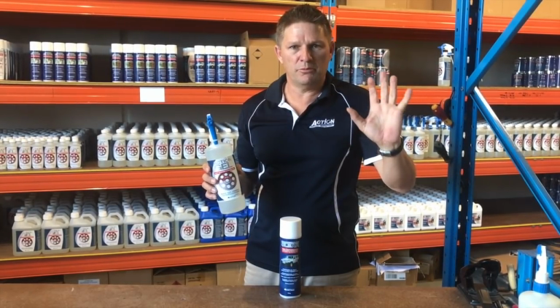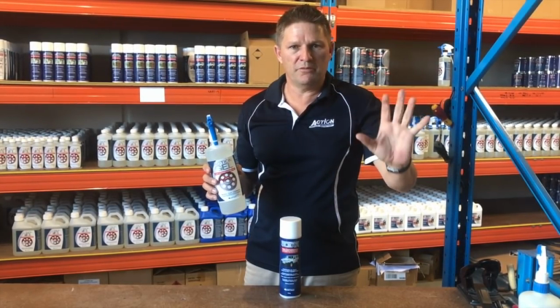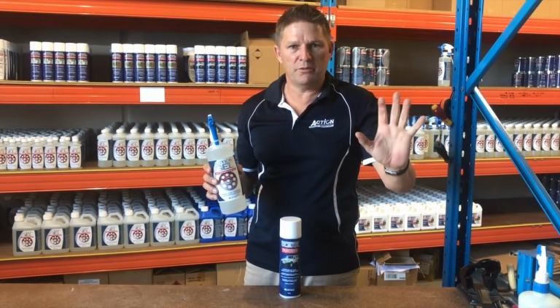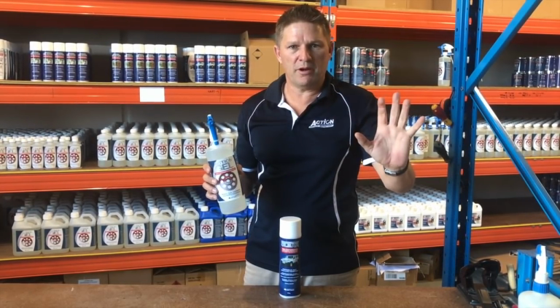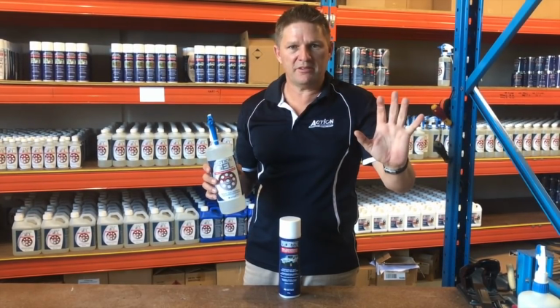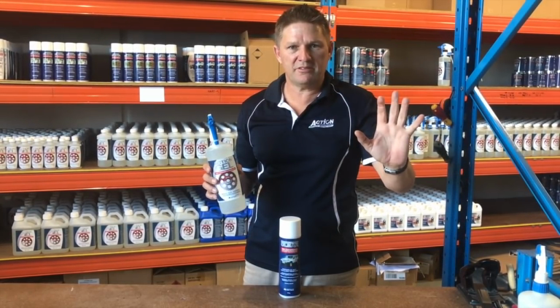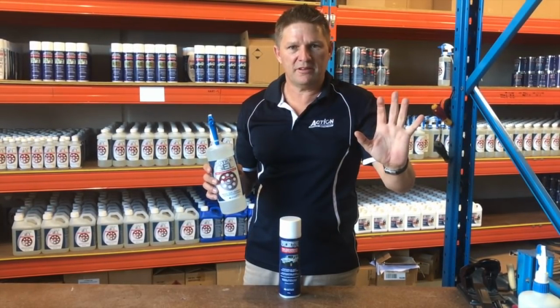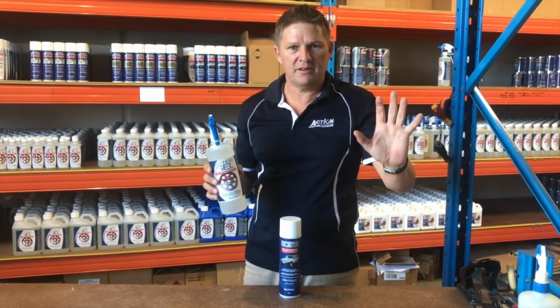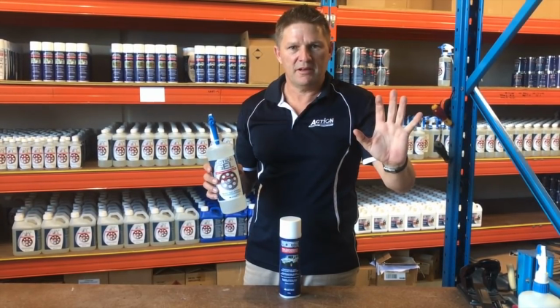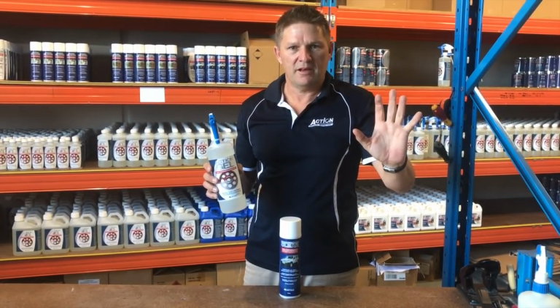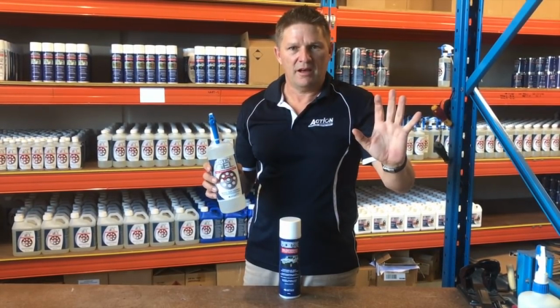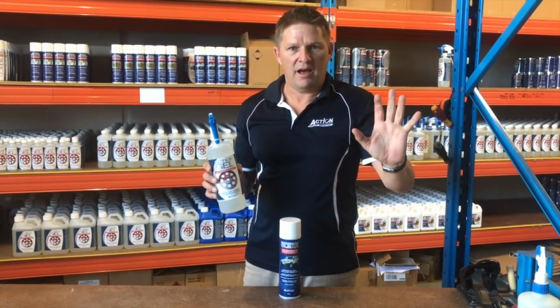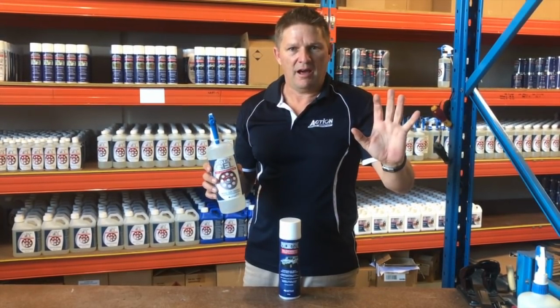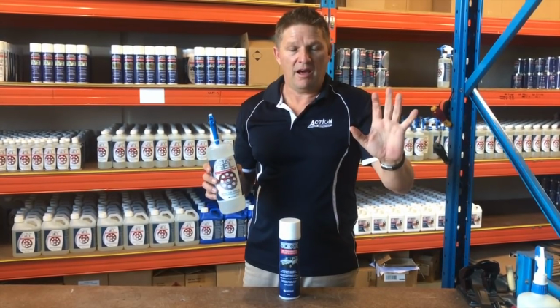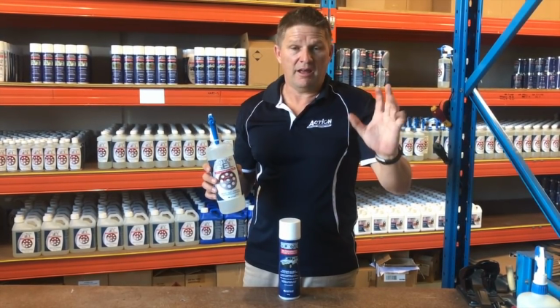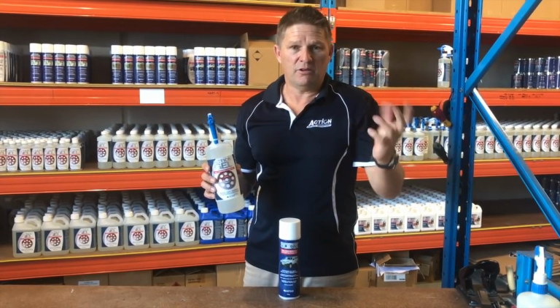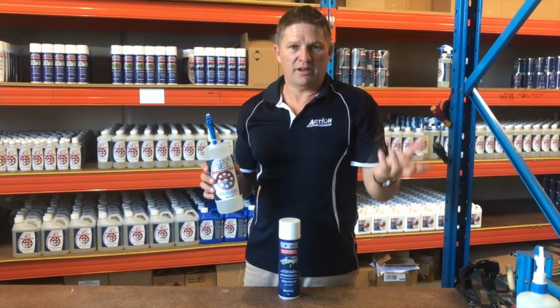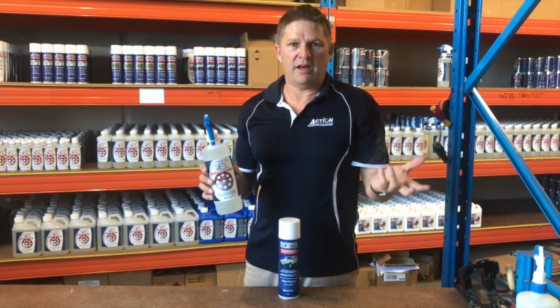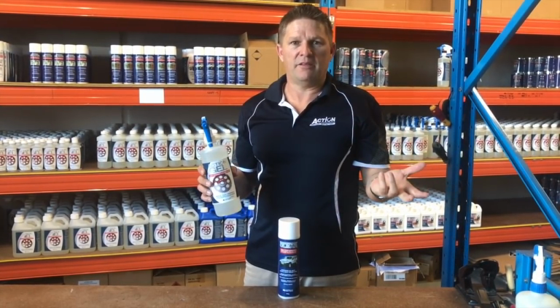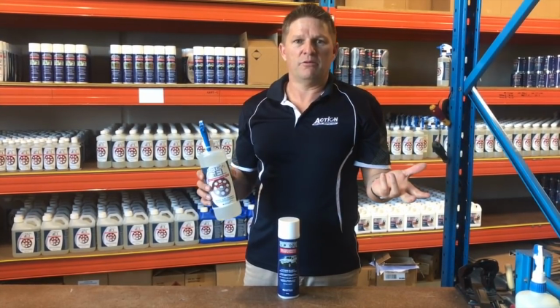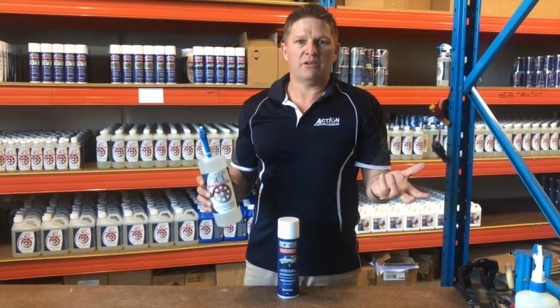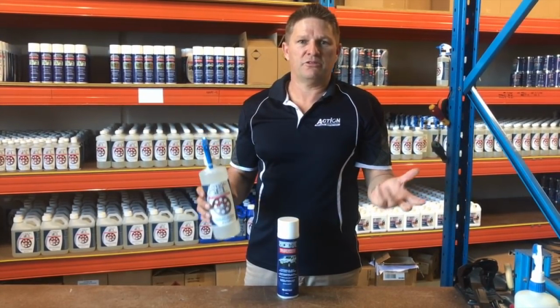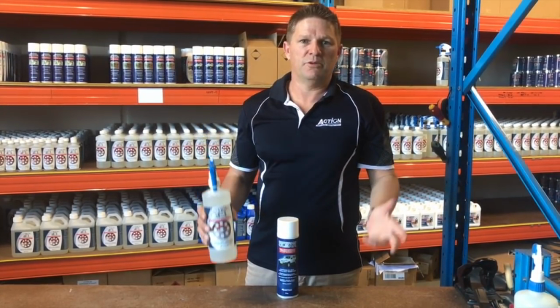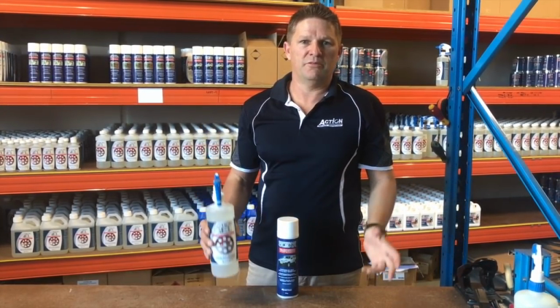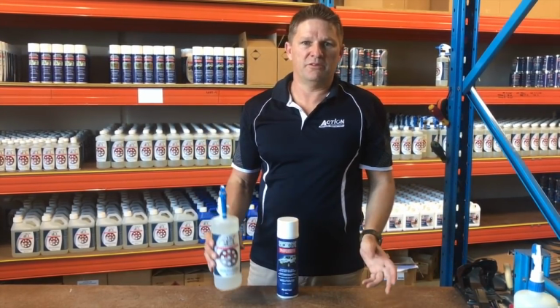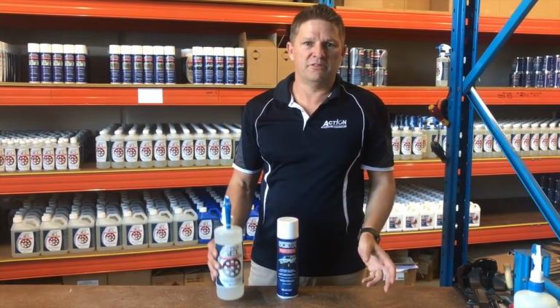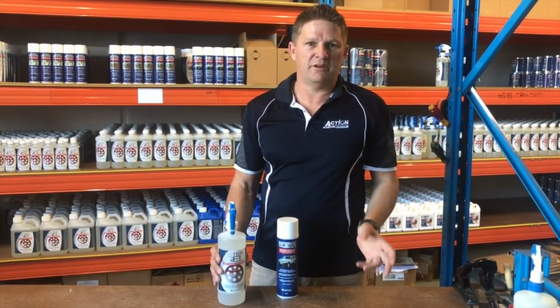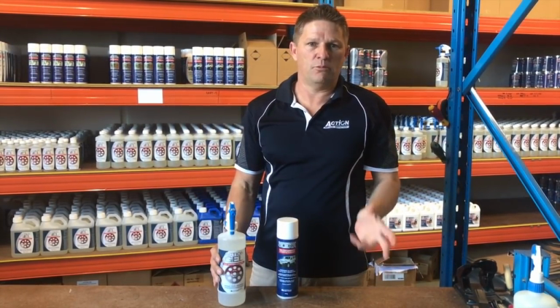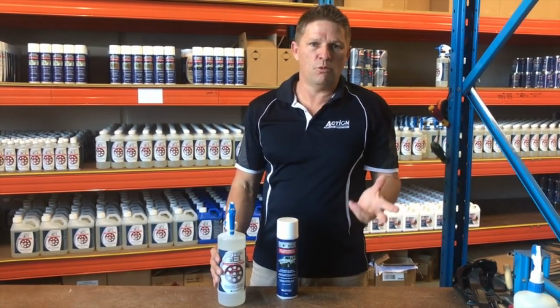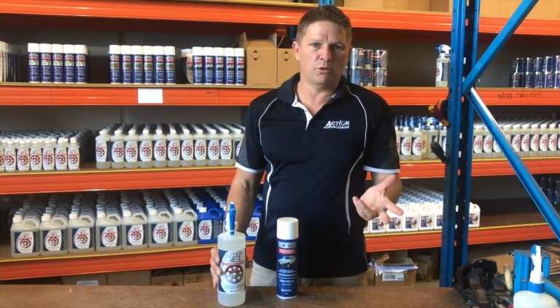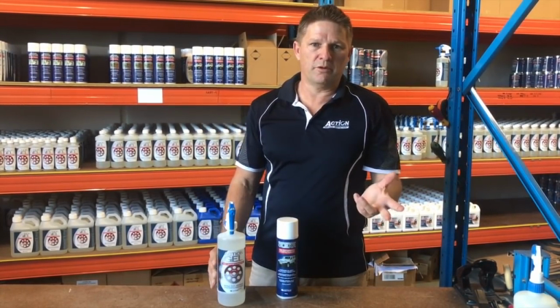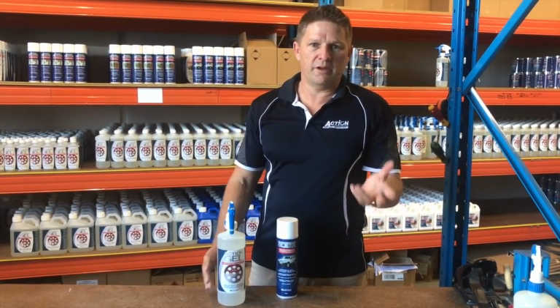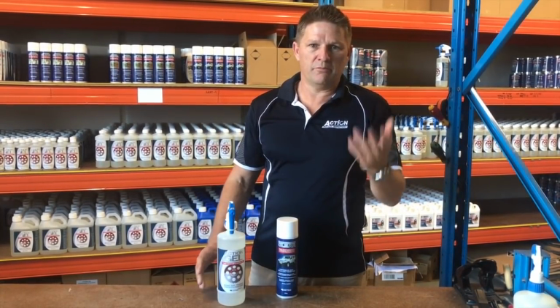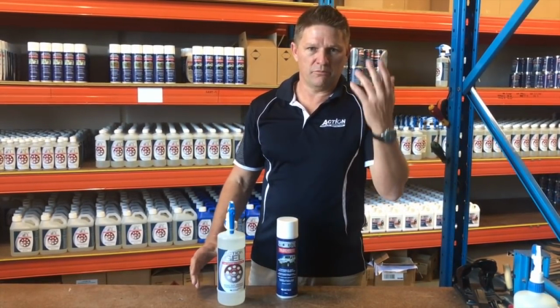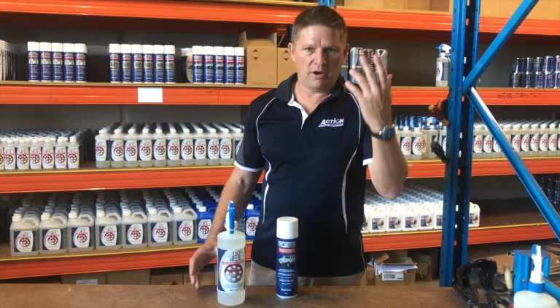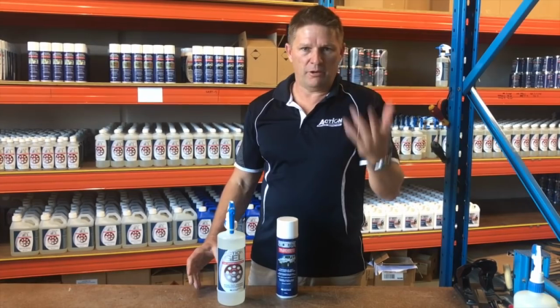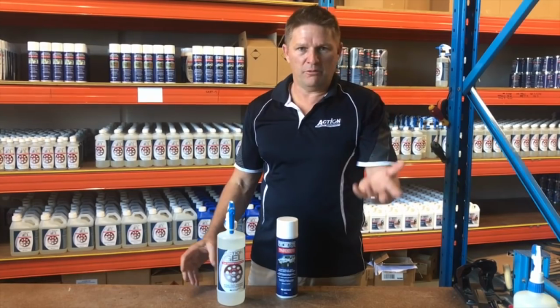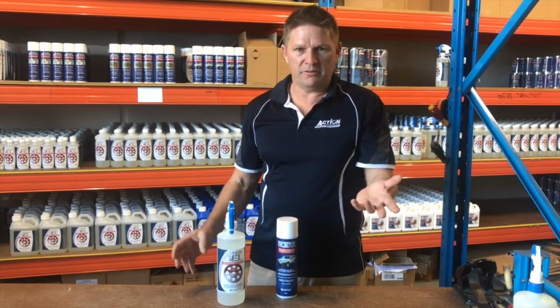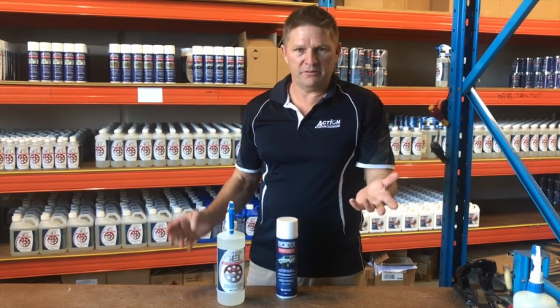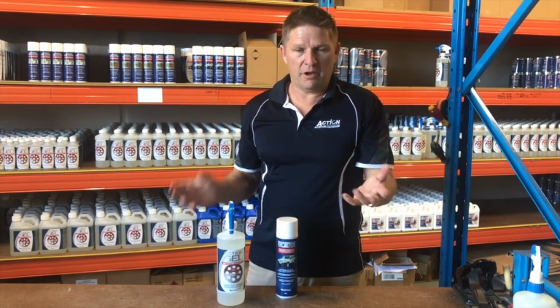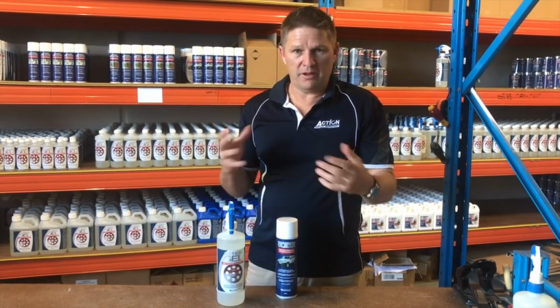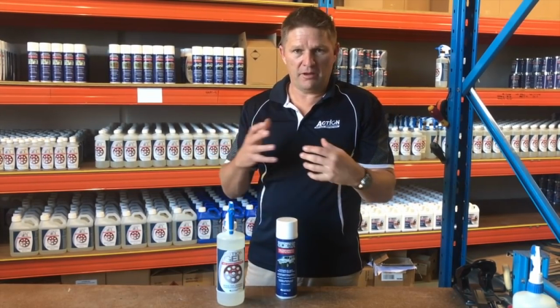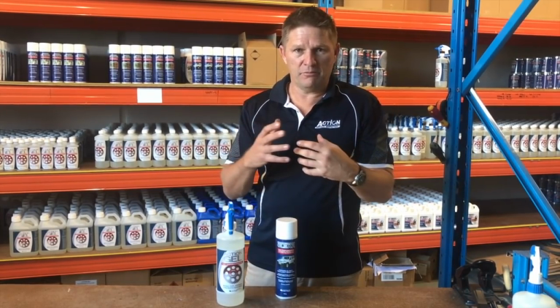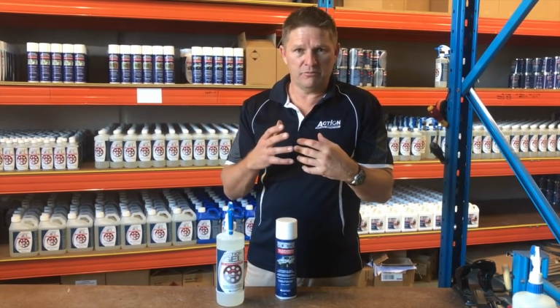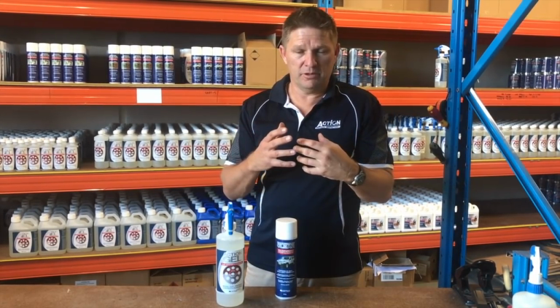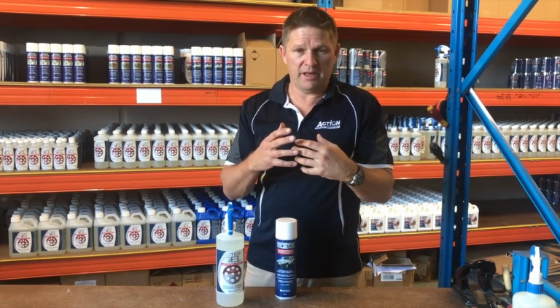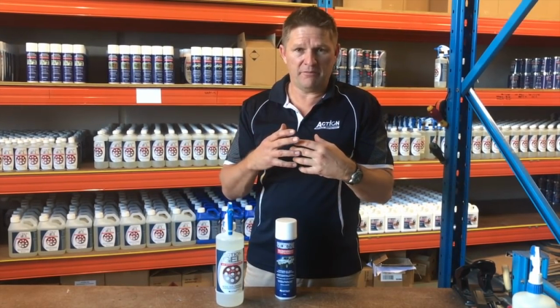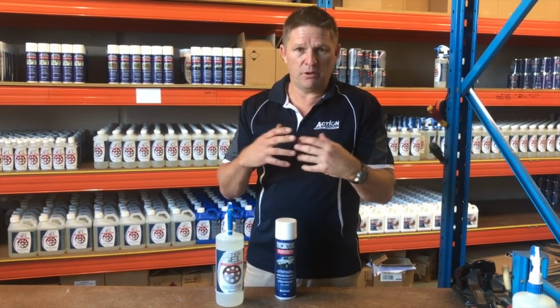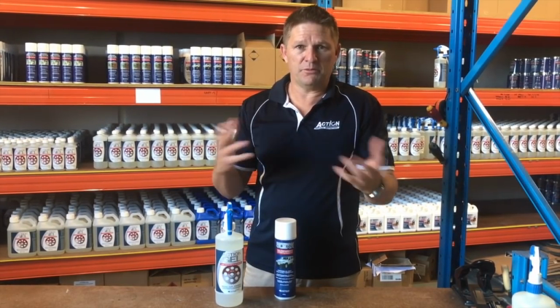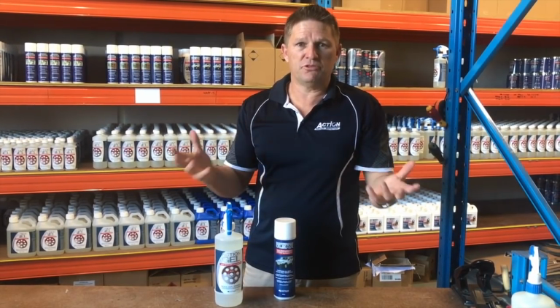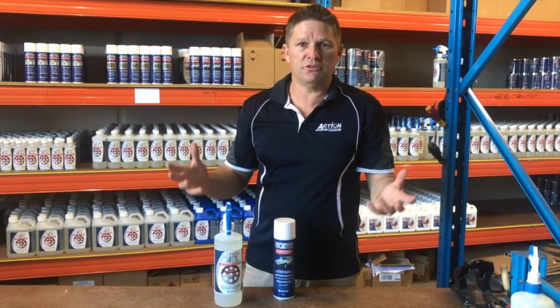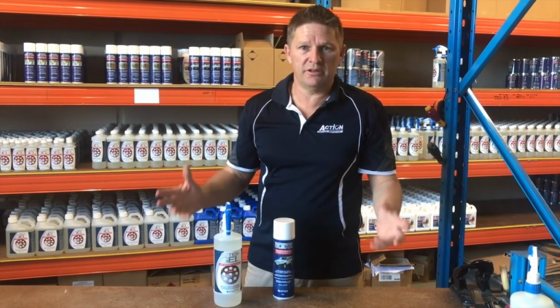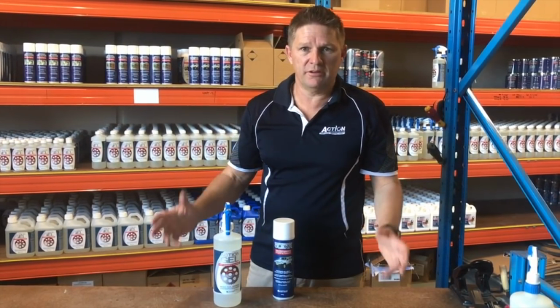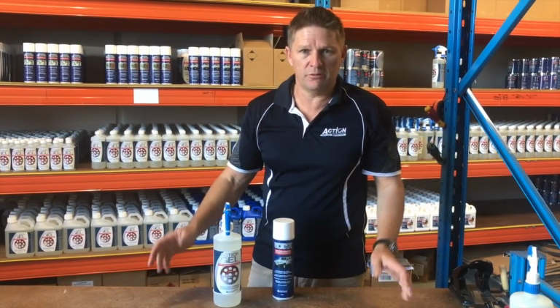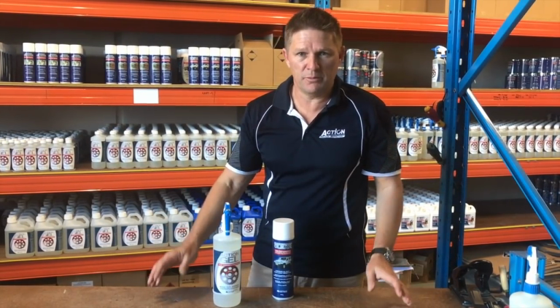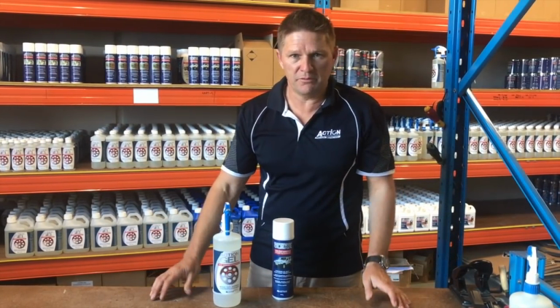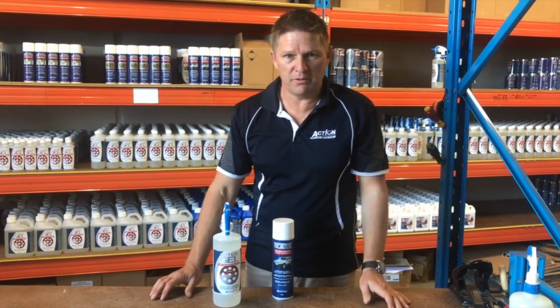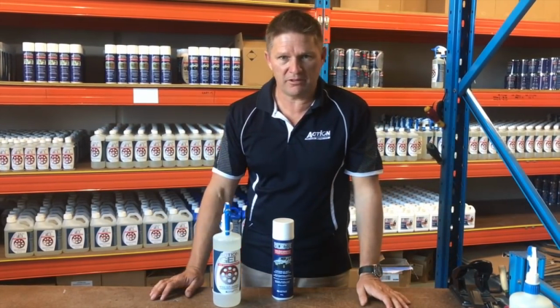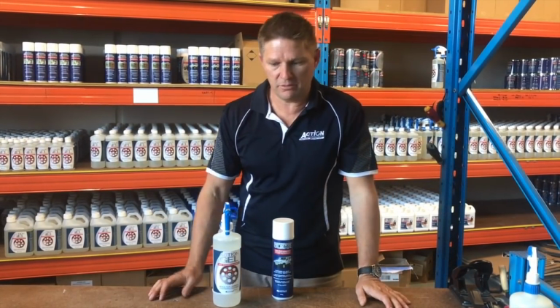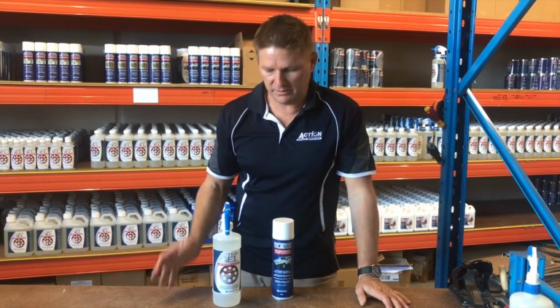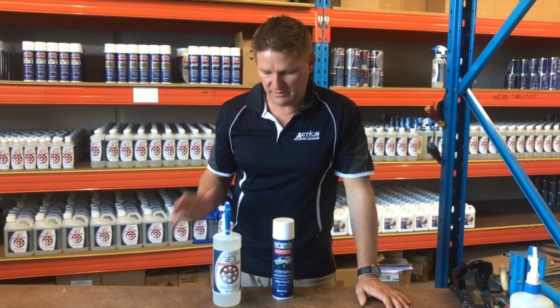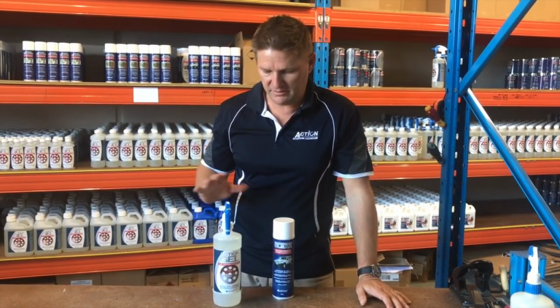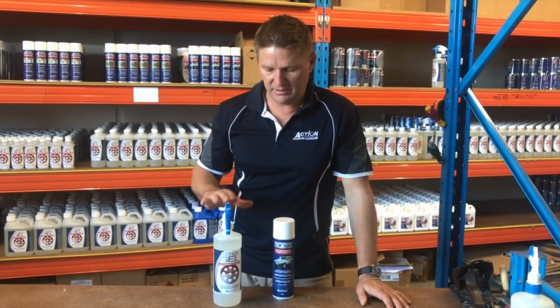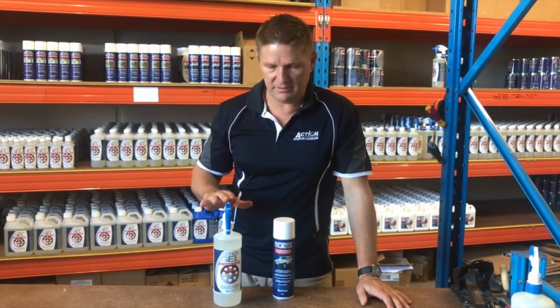It'll remove the rust unlike other rust removers that are watery and run off and don't really have the opportunity to remove the rust like this does.